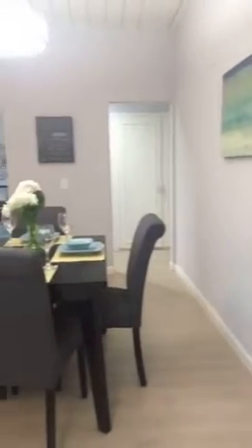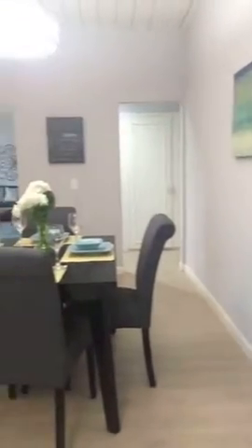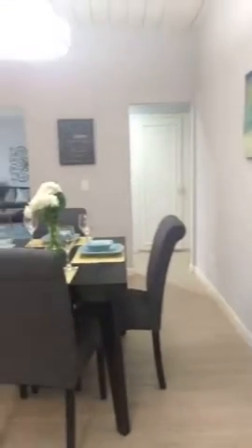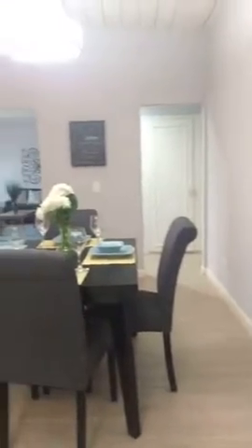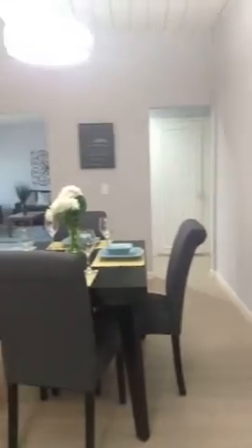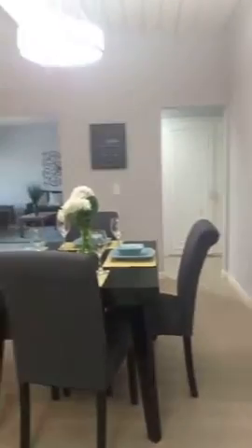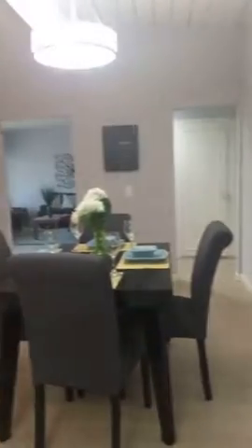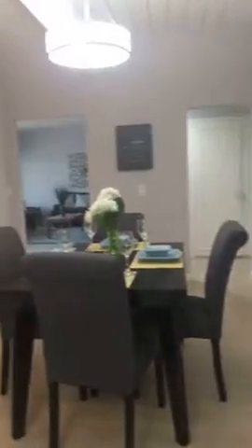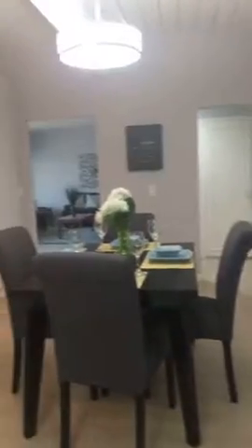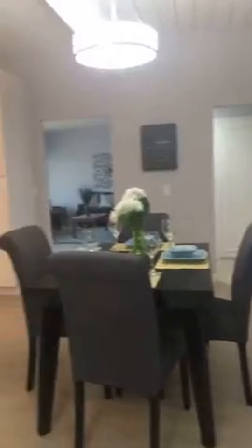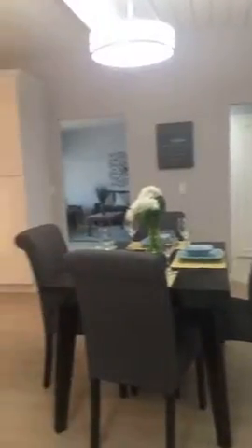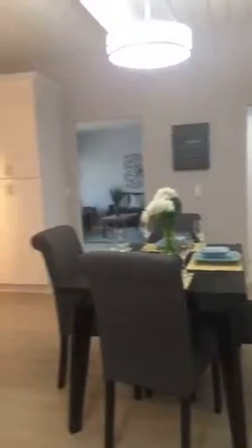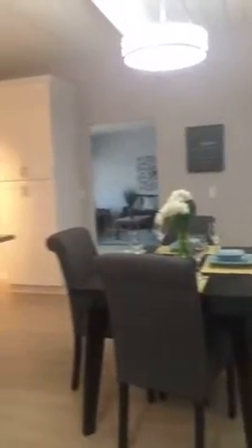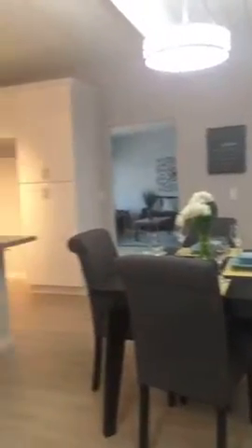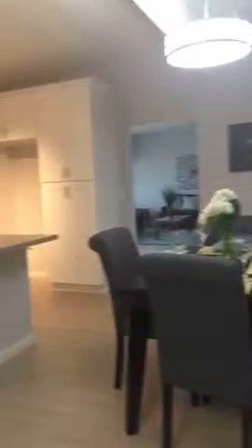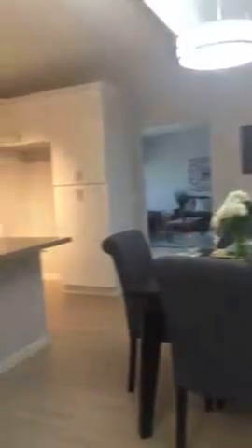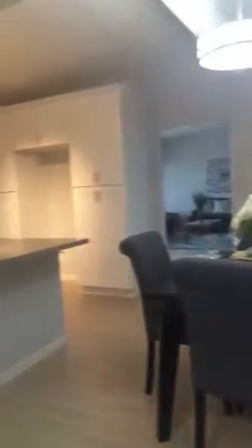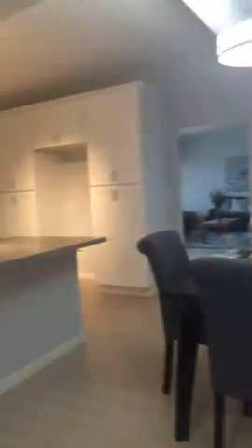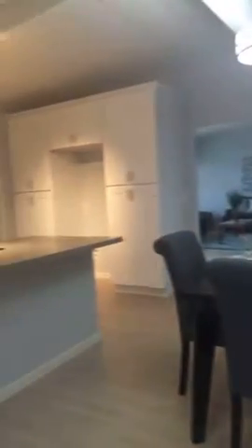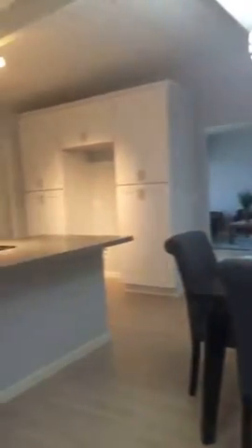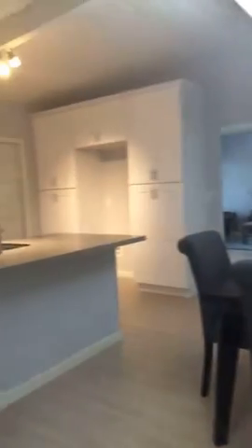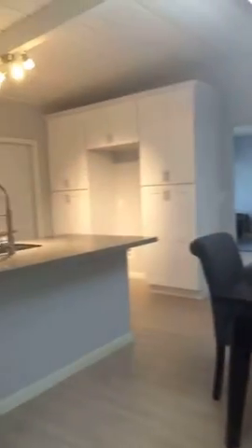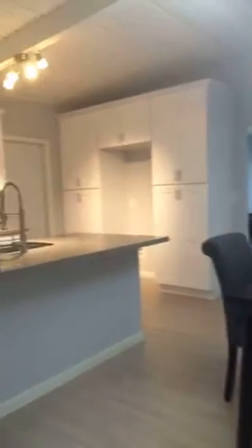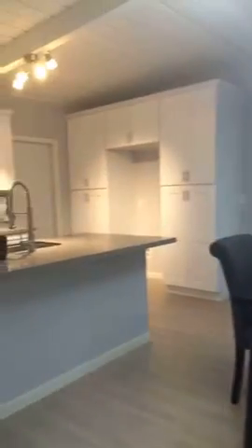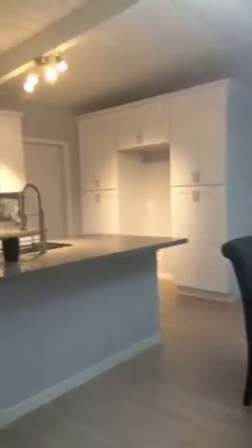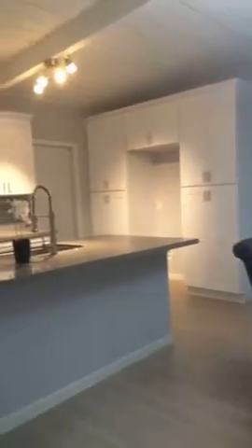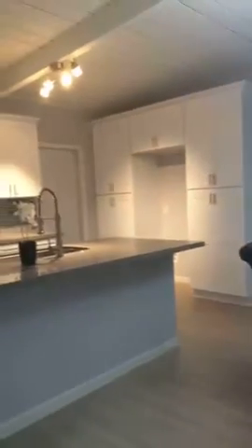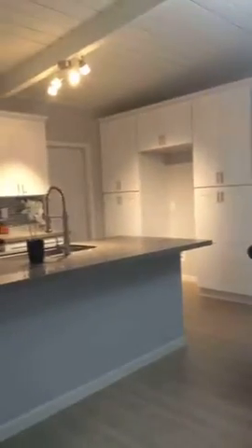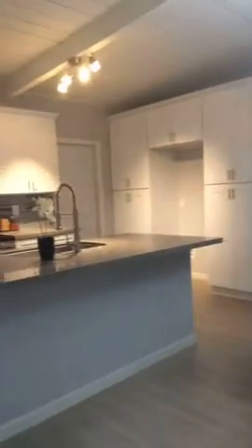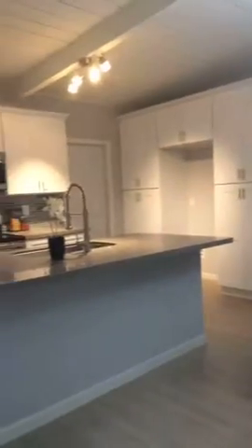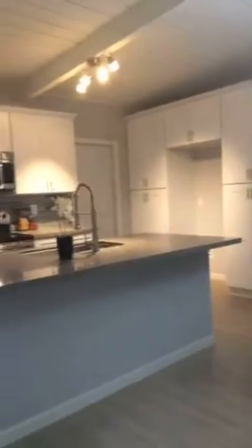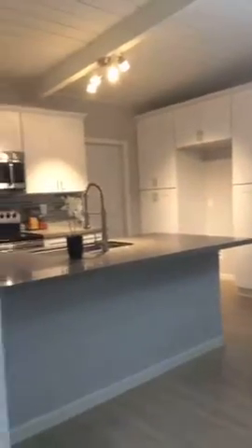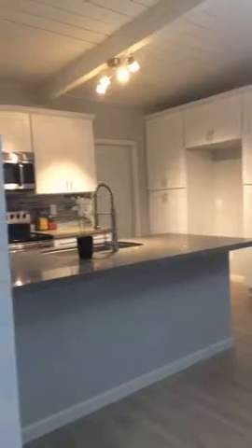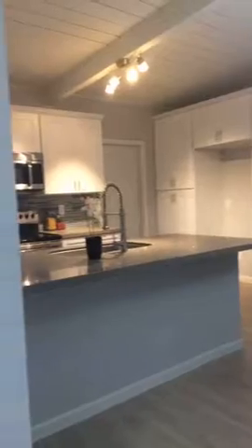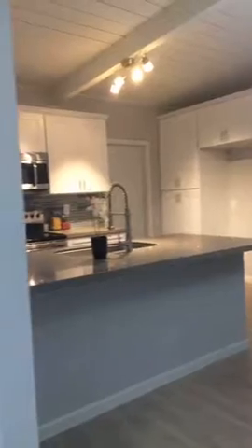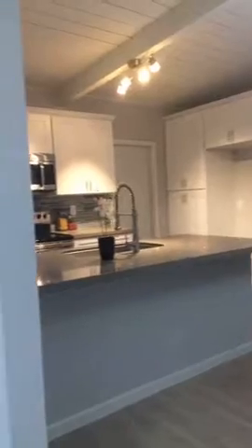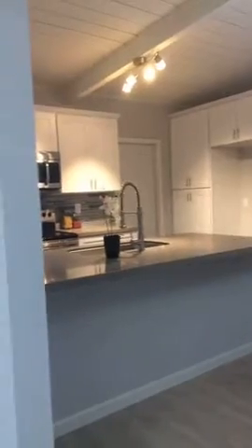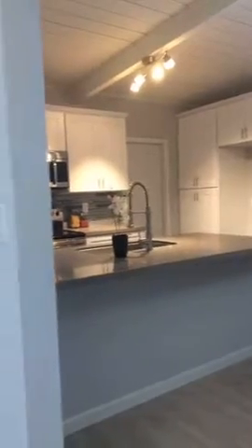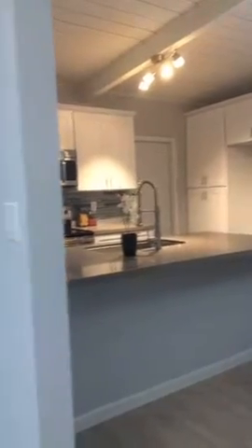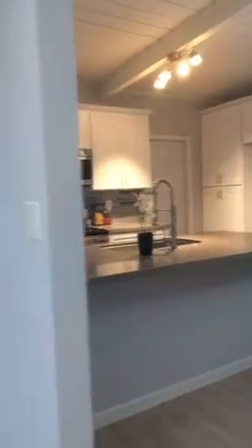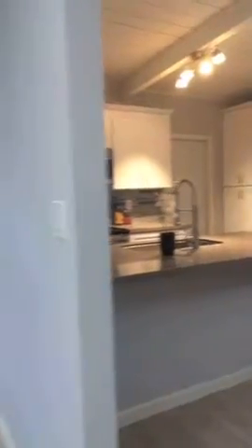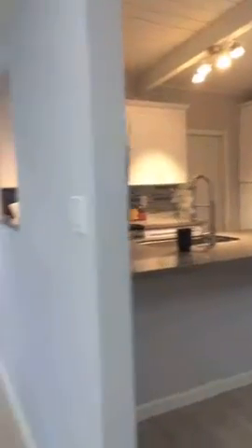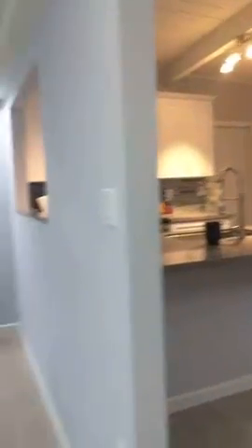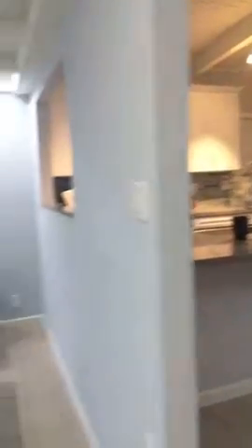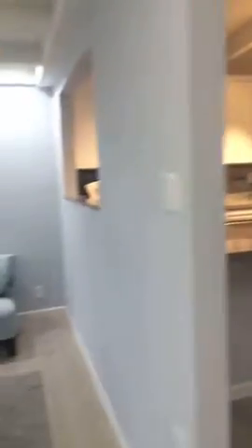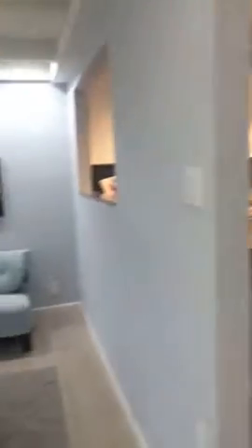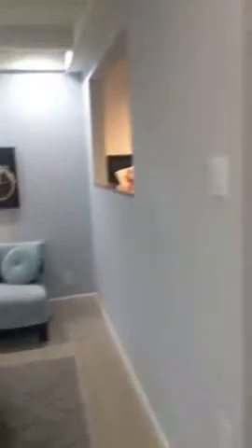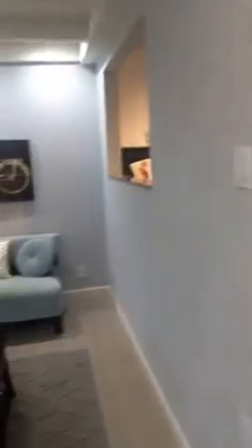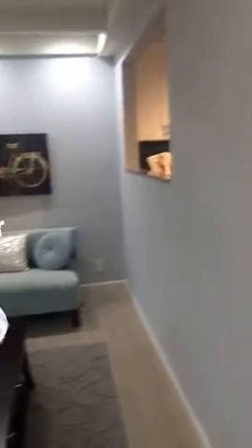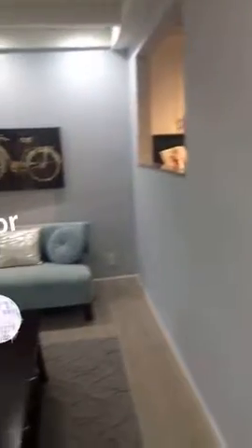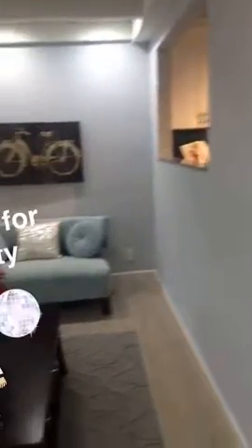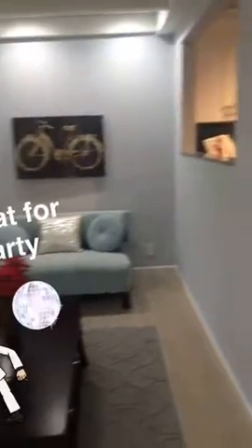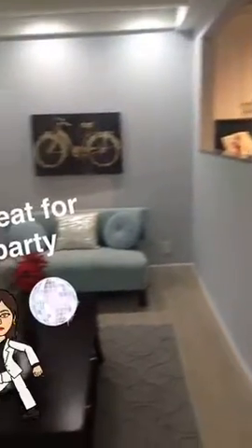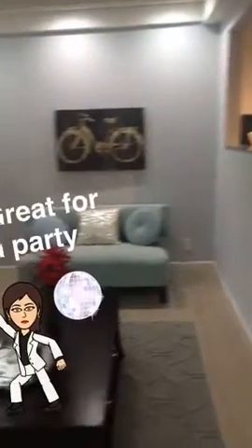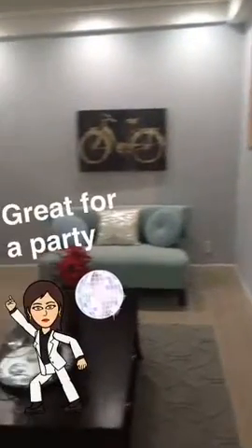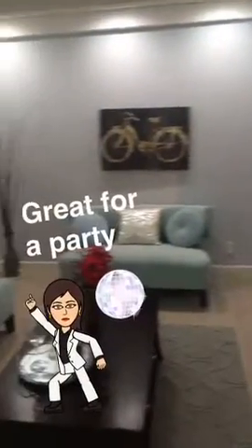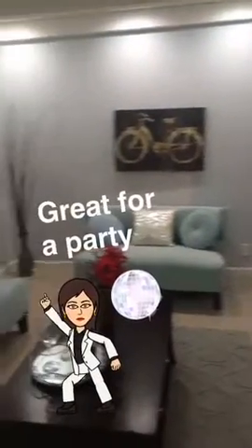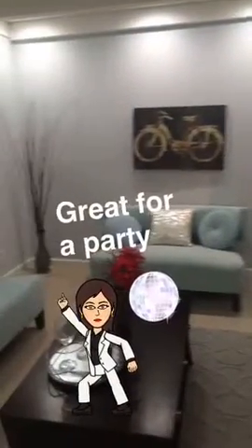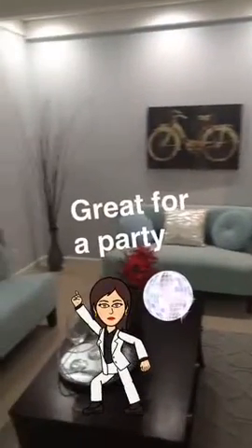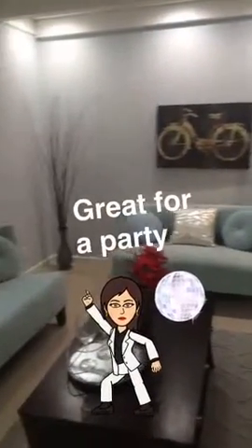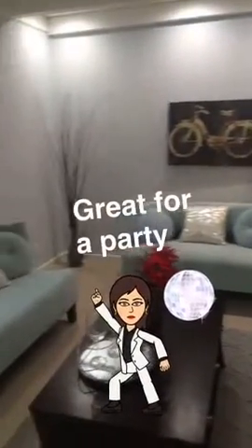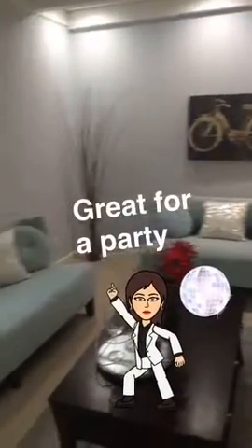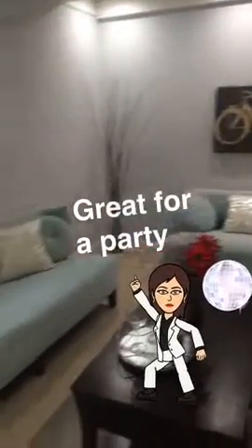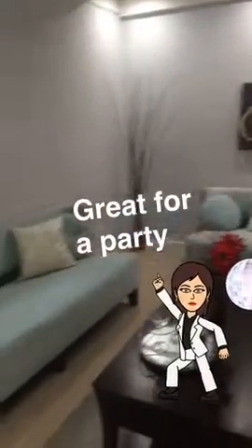What do you guys think of this kitchen? Once again, open beams. I love the ceiling. Really cute space. I'd like to have a party.